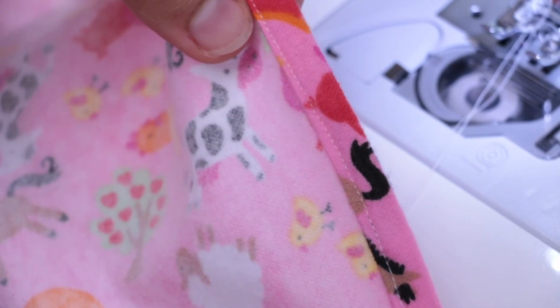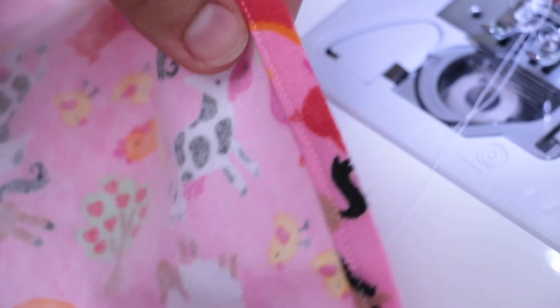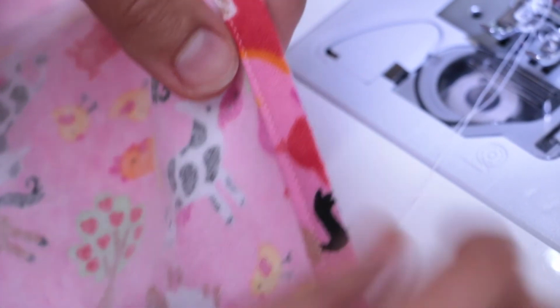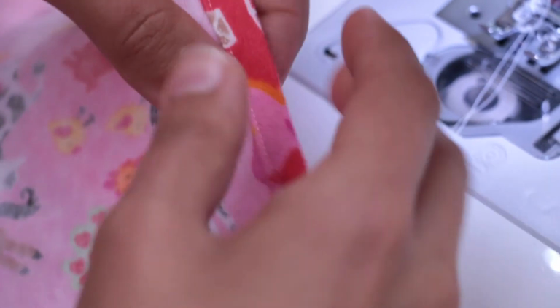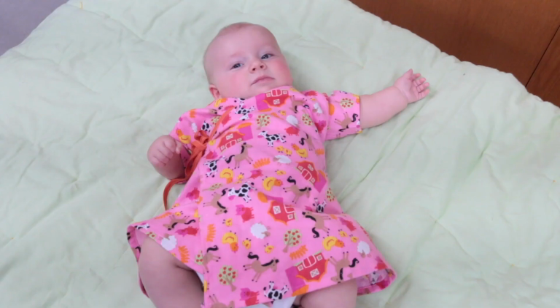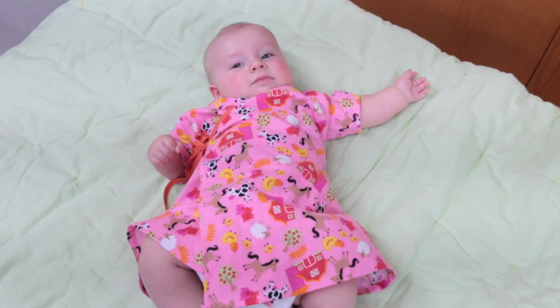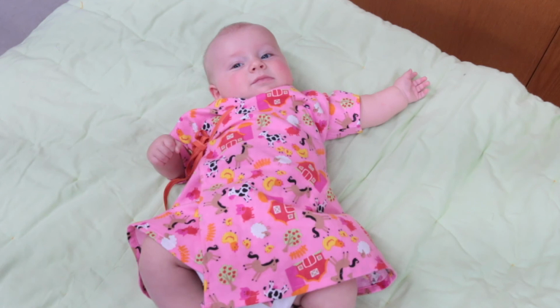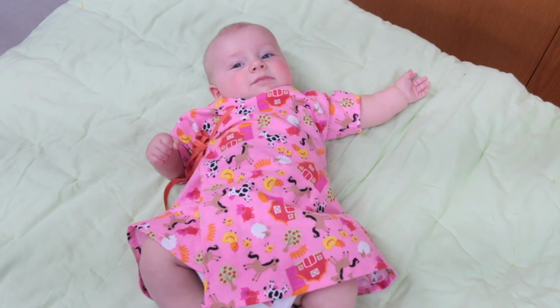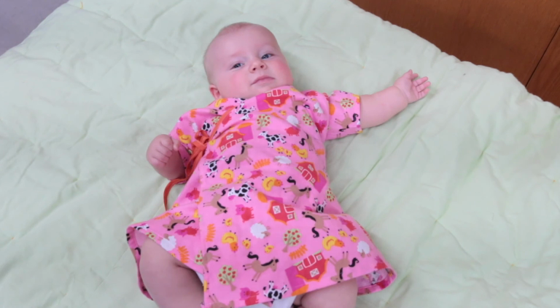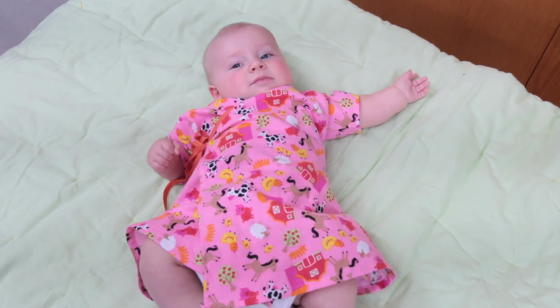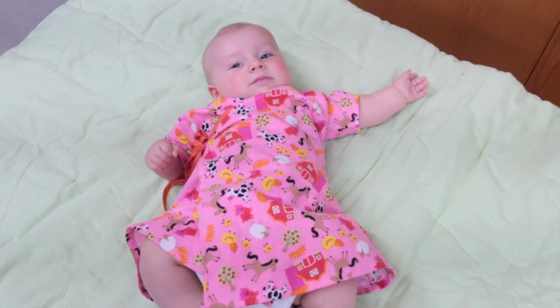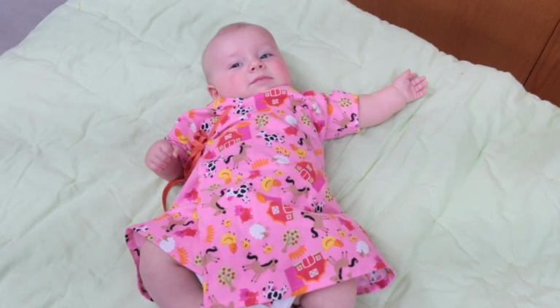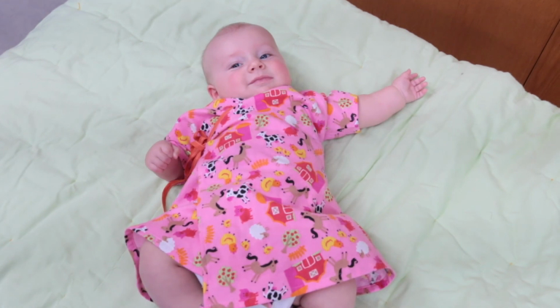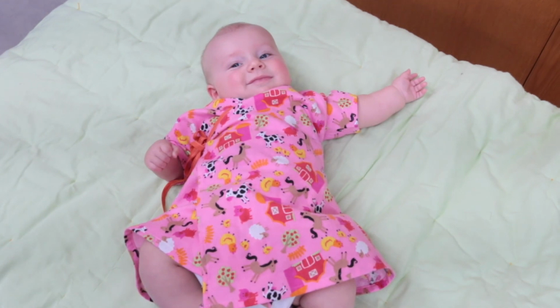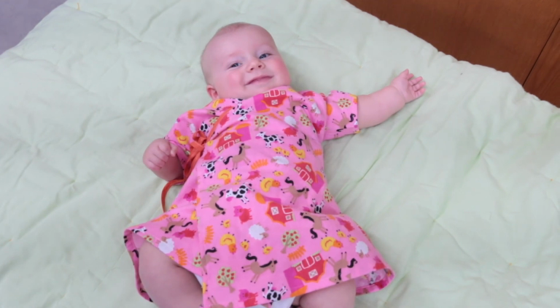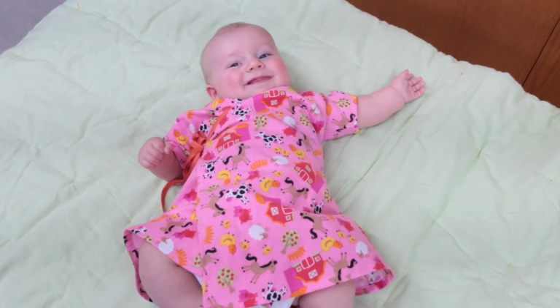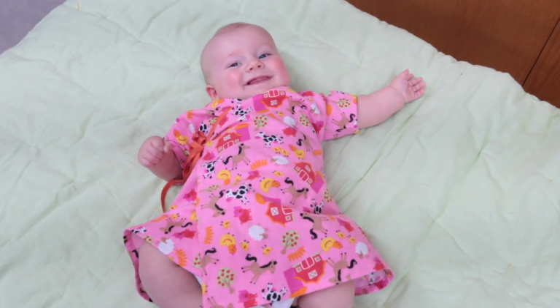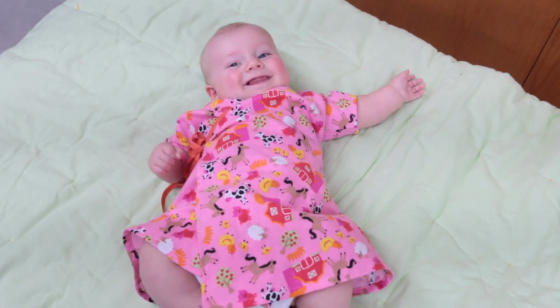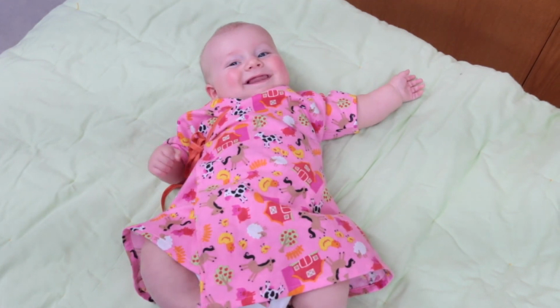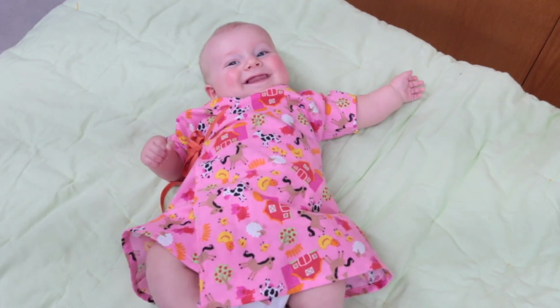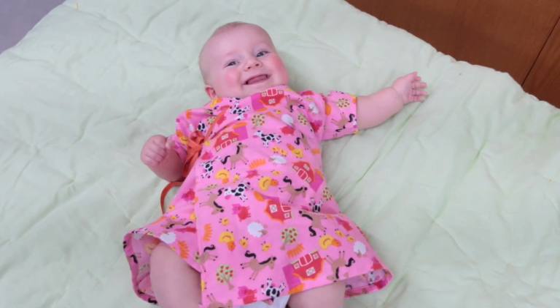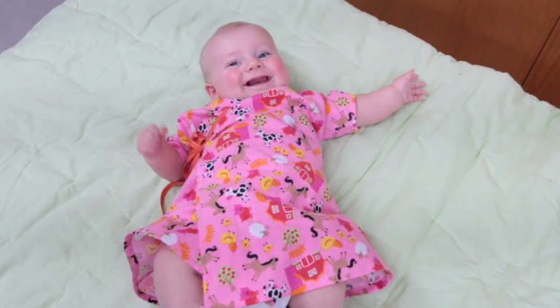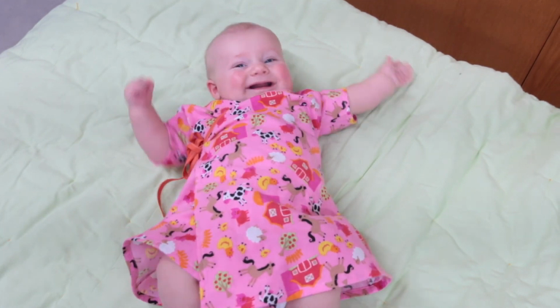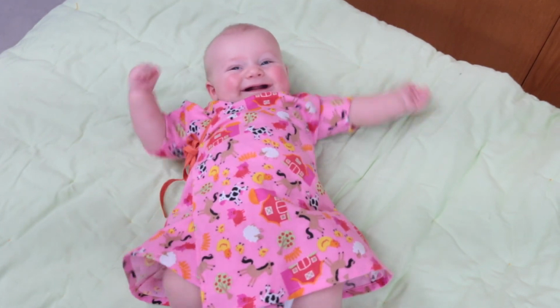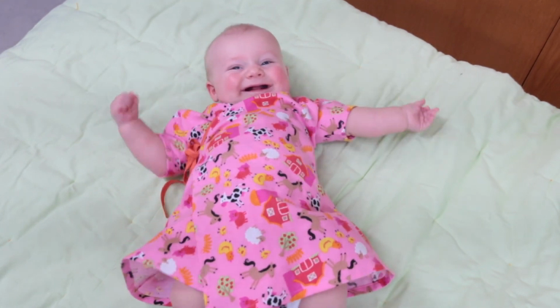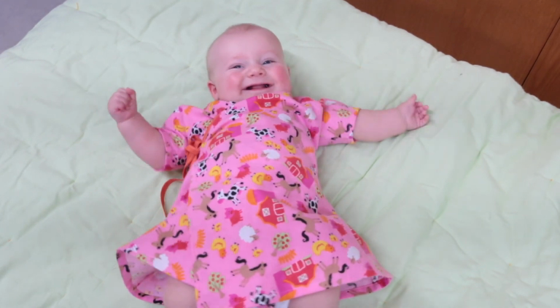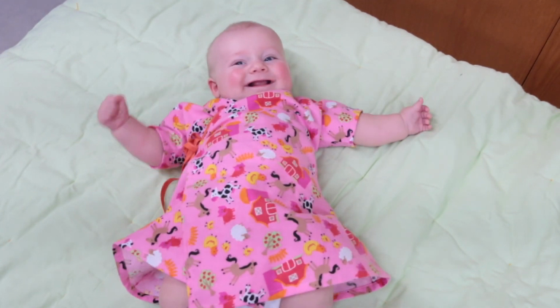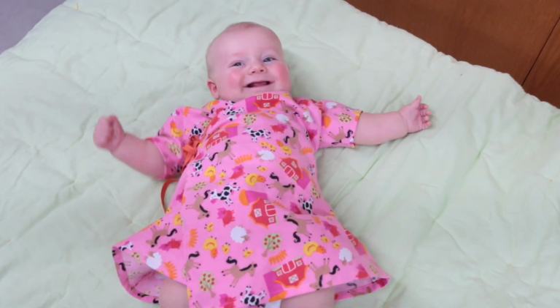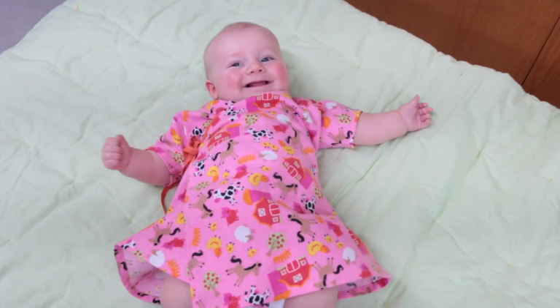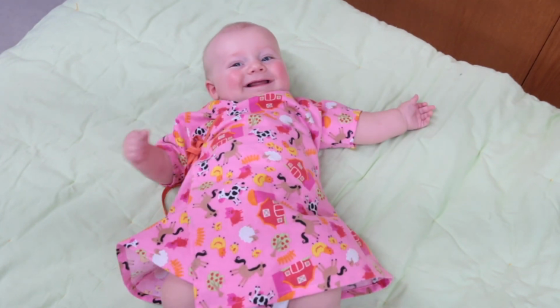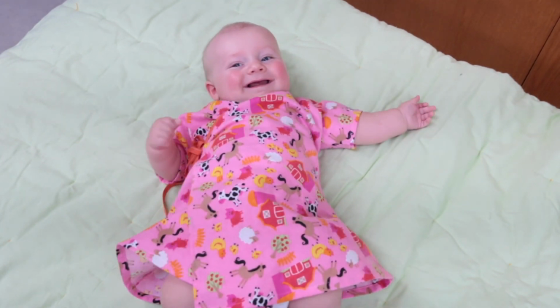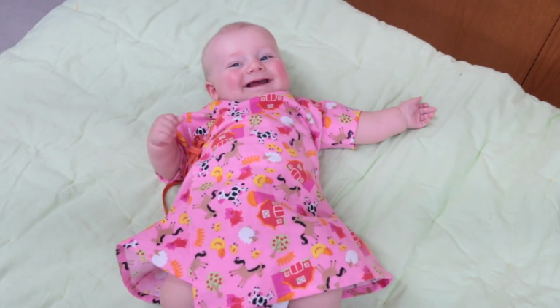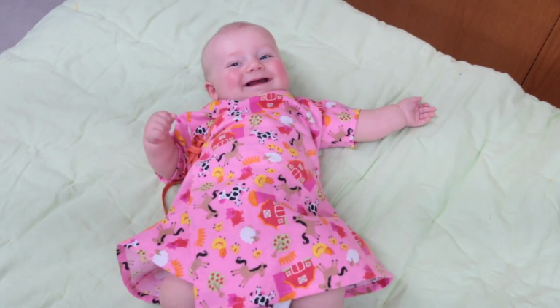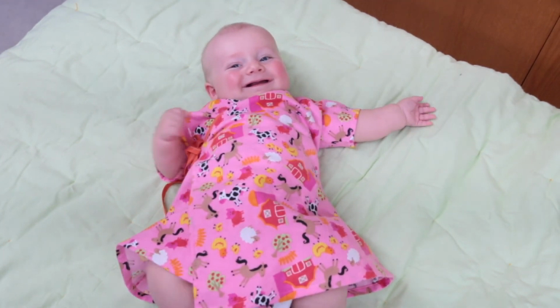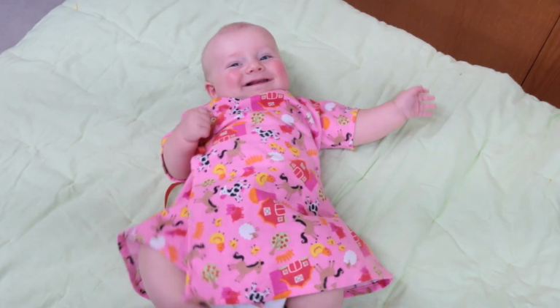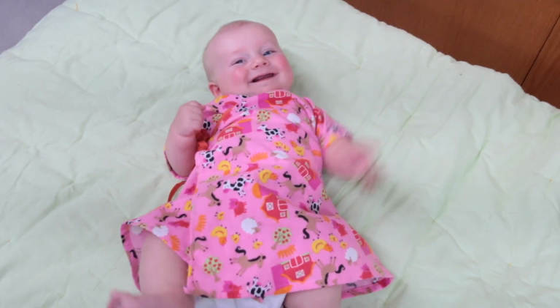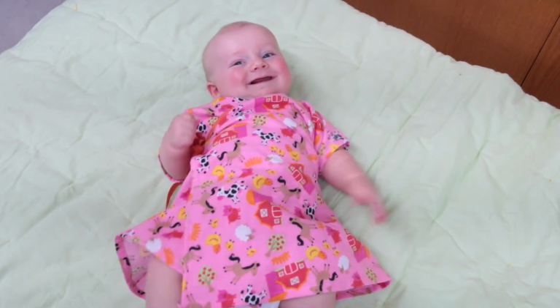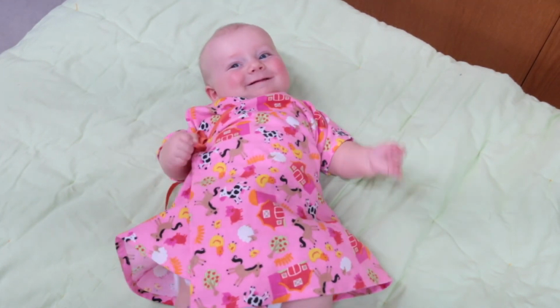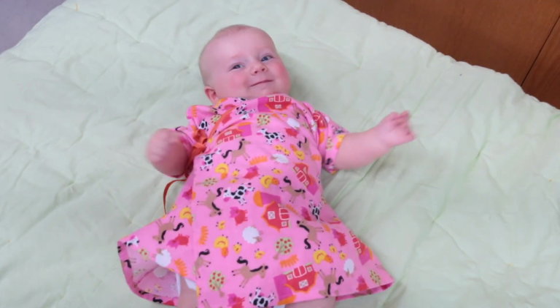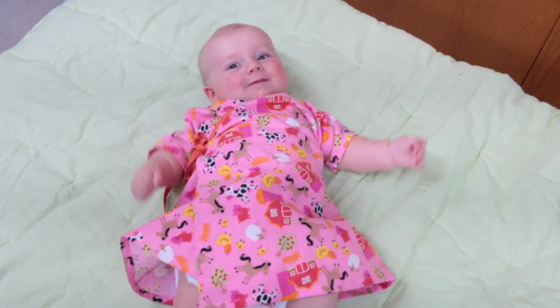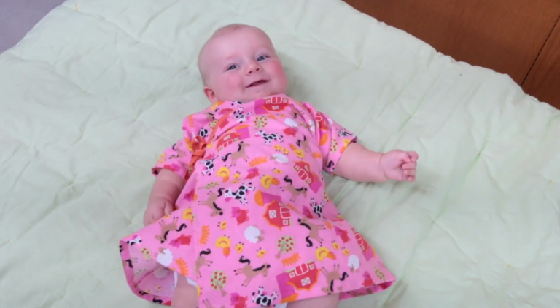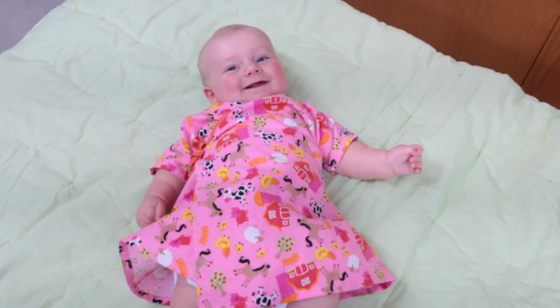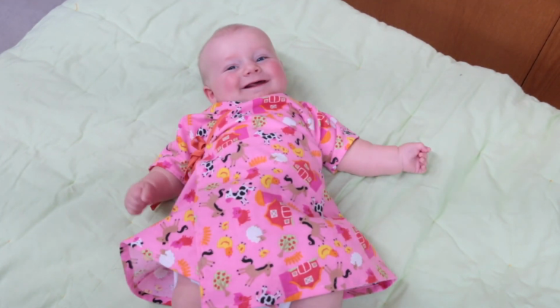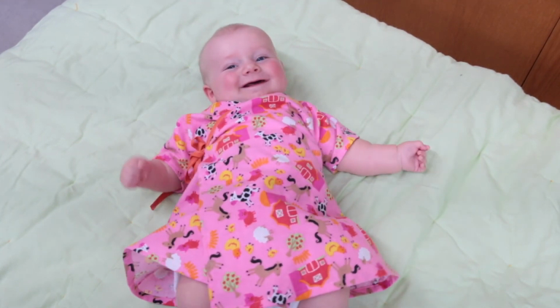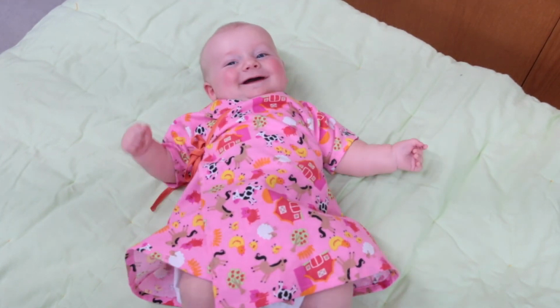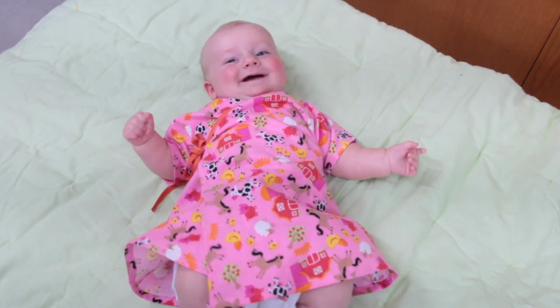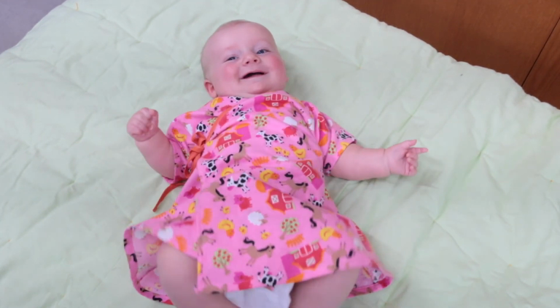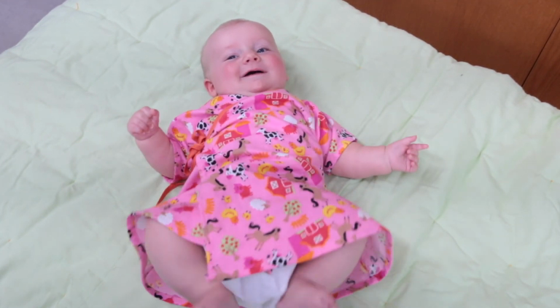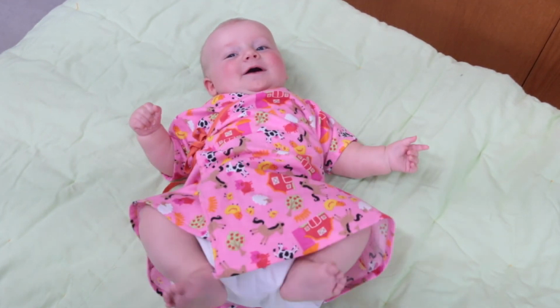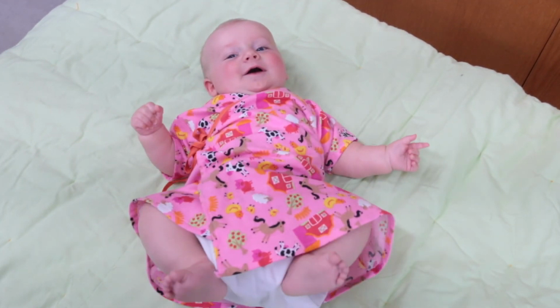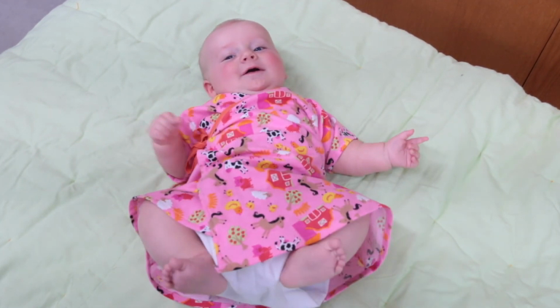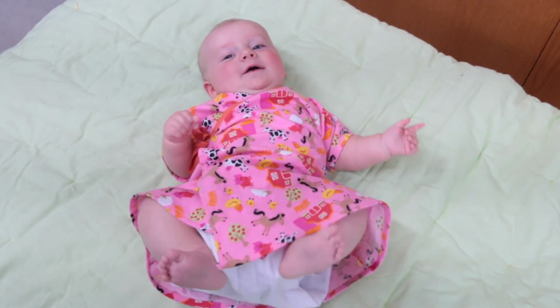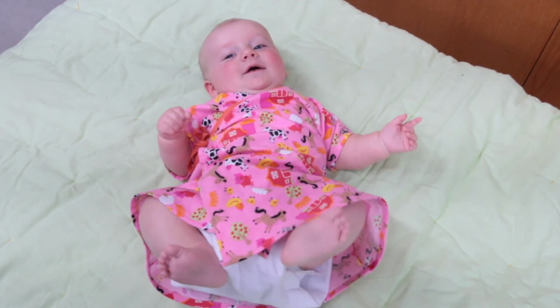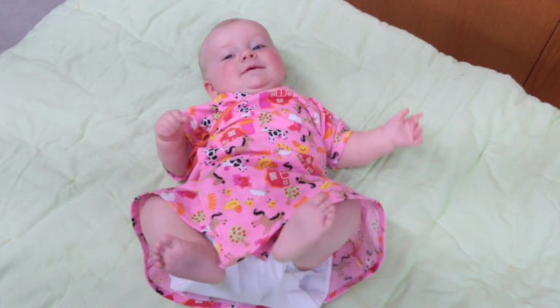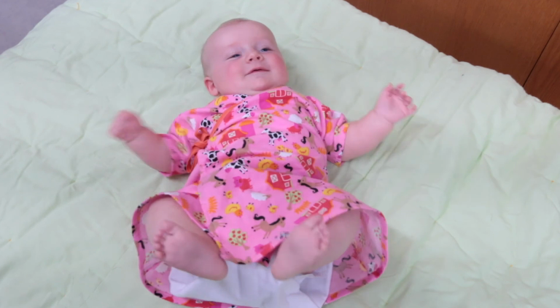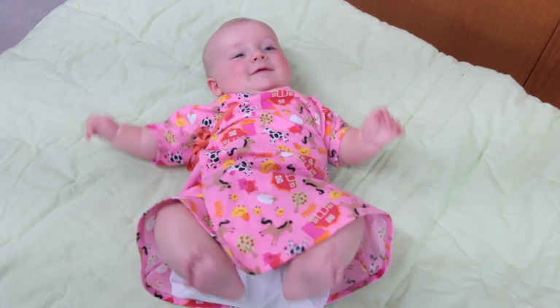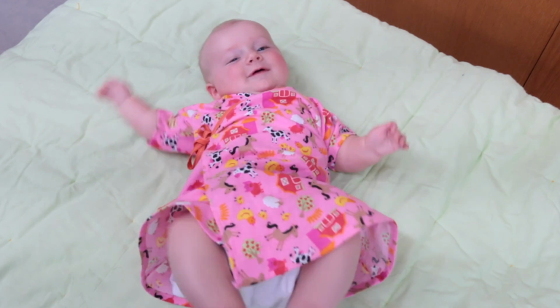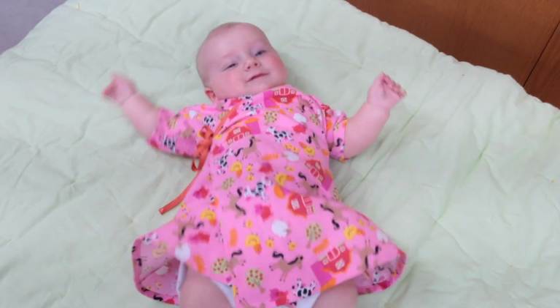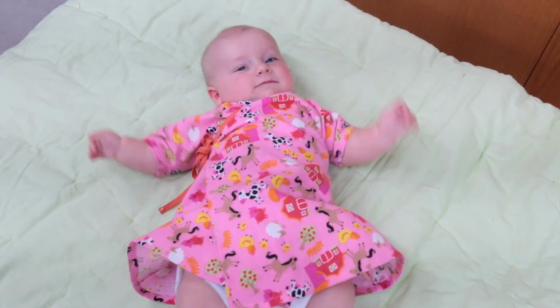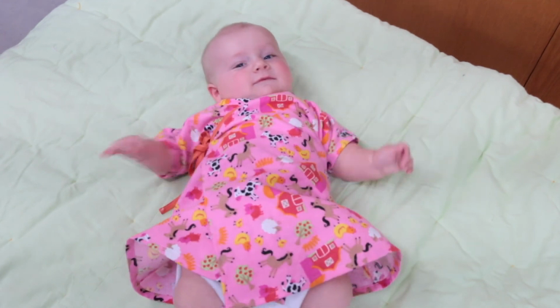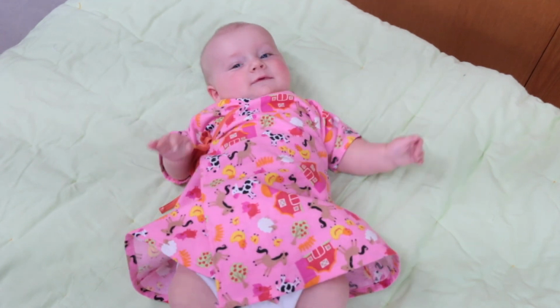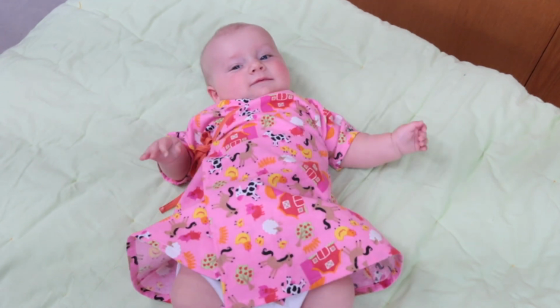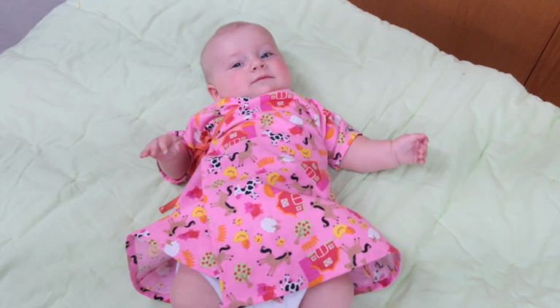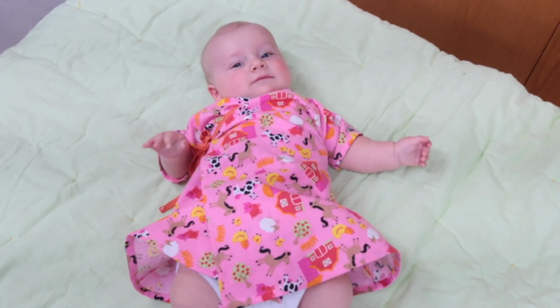And ta-da! After finishing both gowns, you'll be finished this portion of the tutorial. Next up are t-shirts.